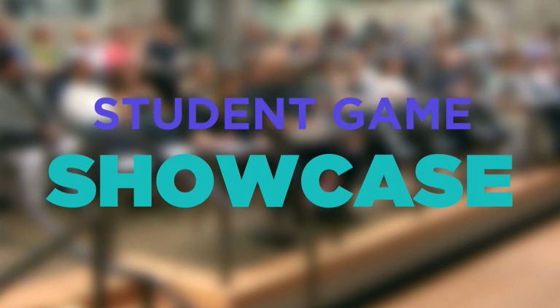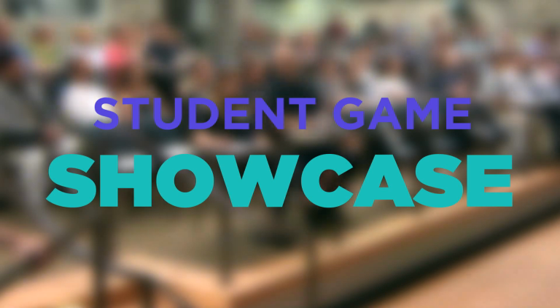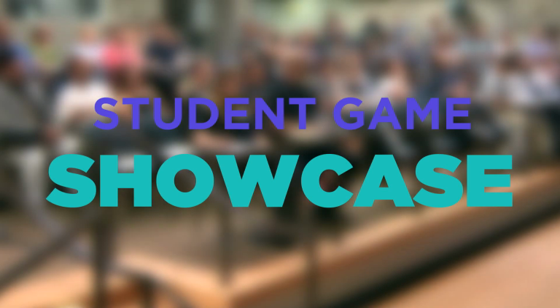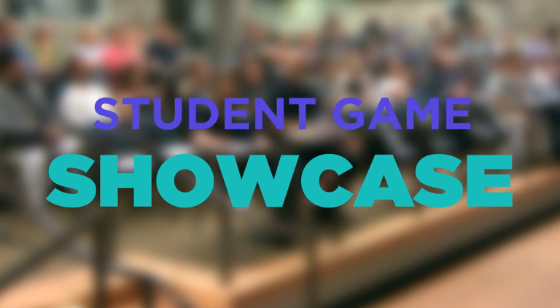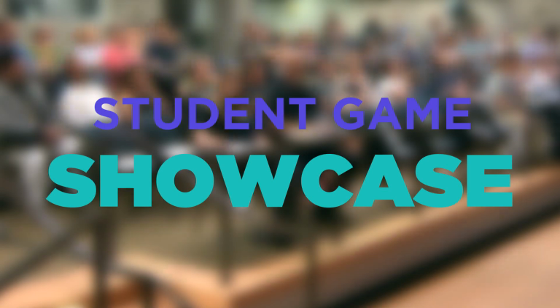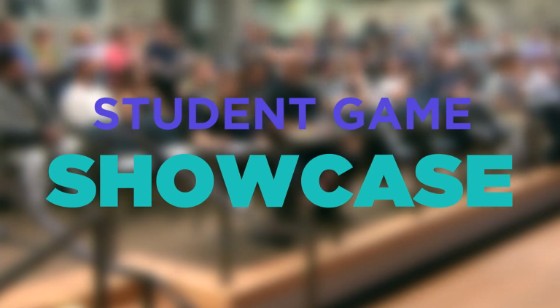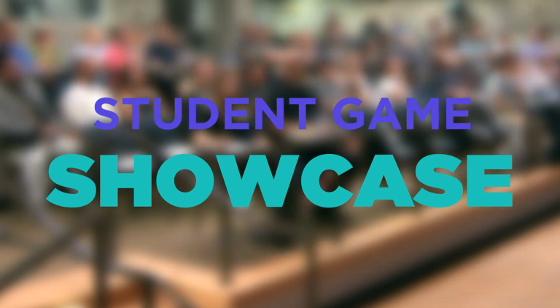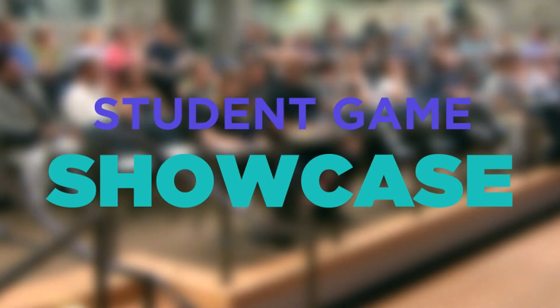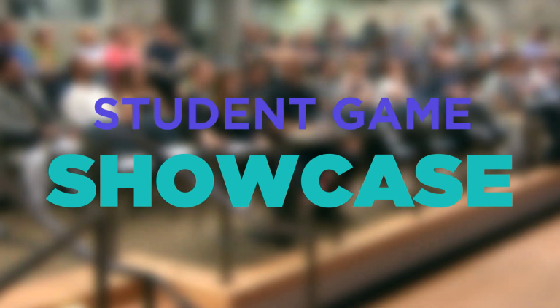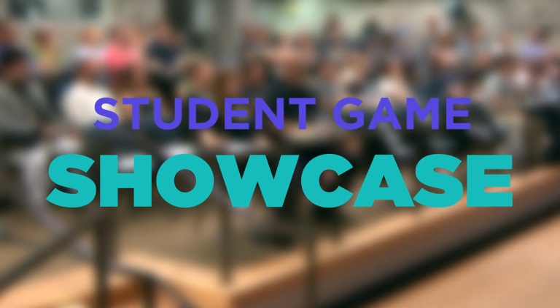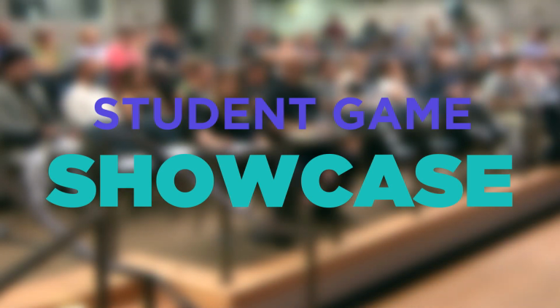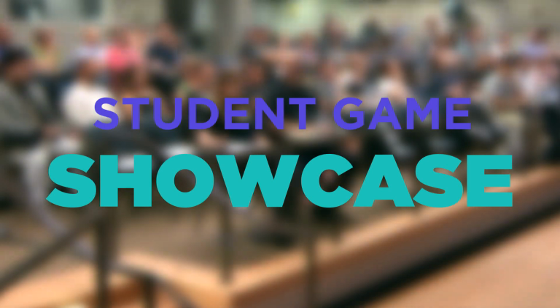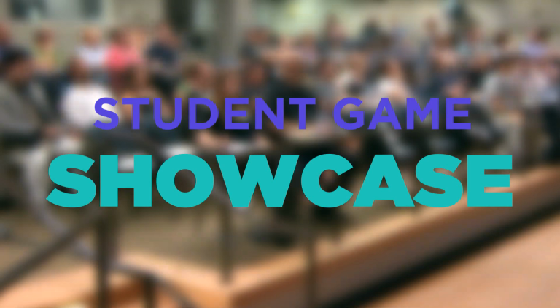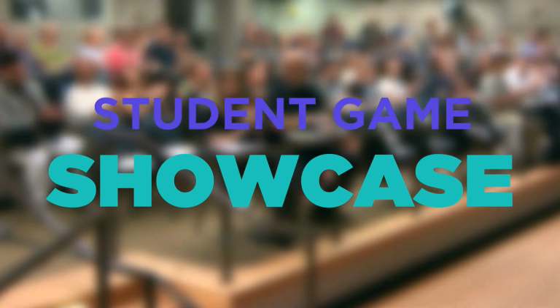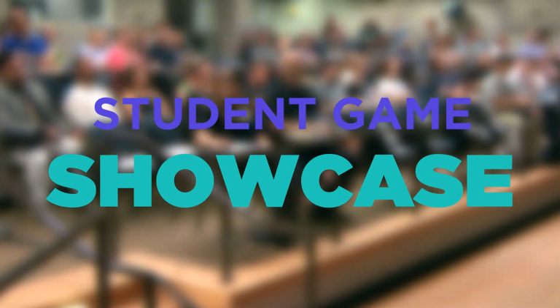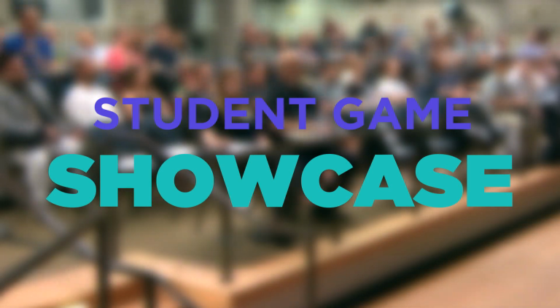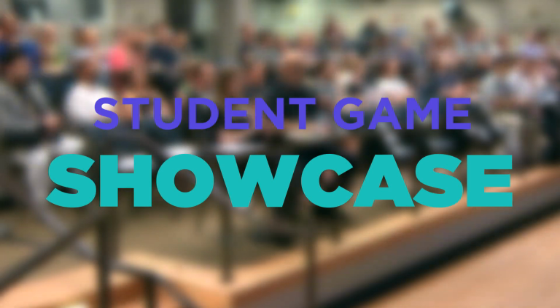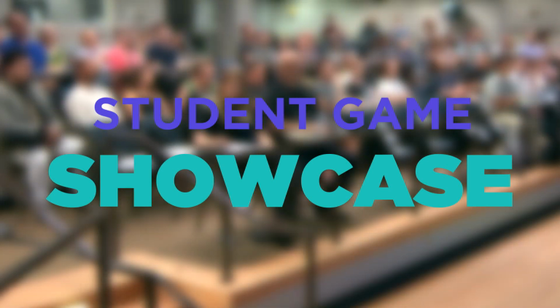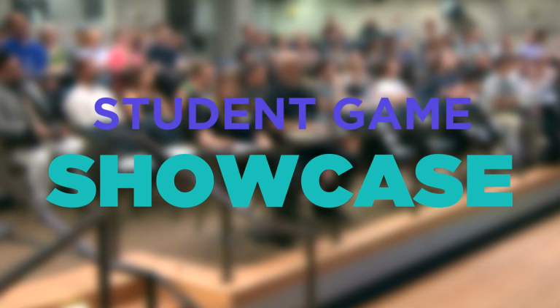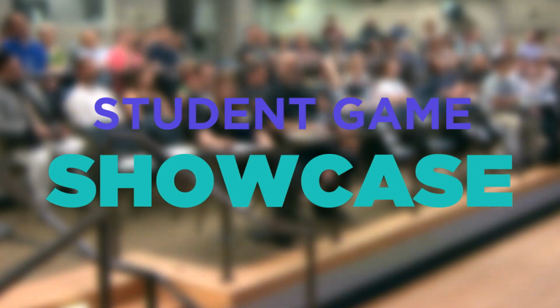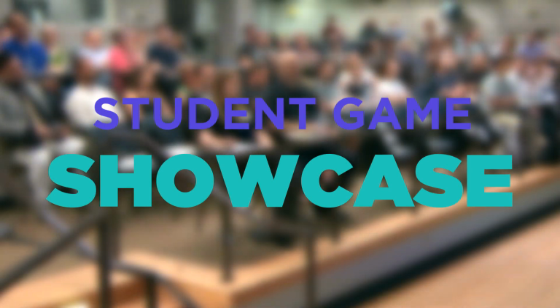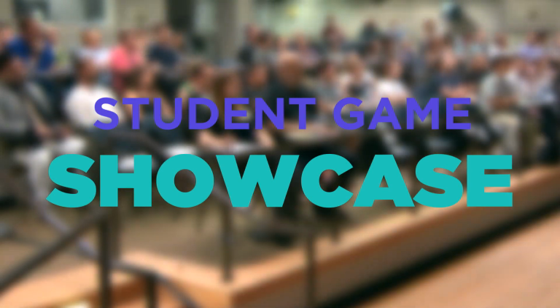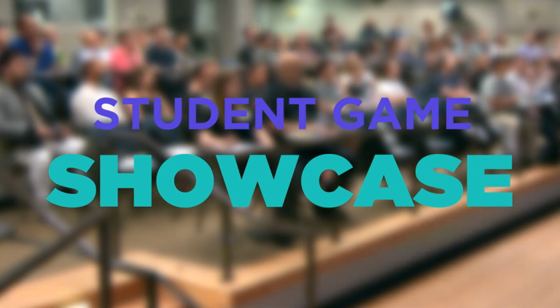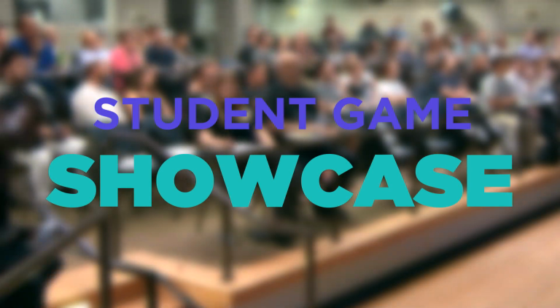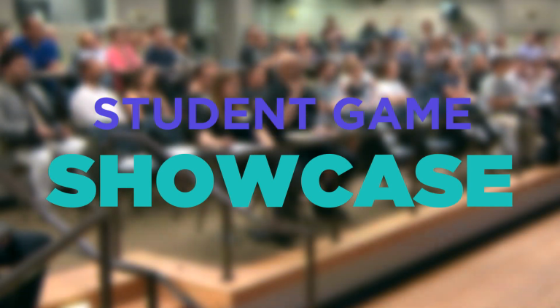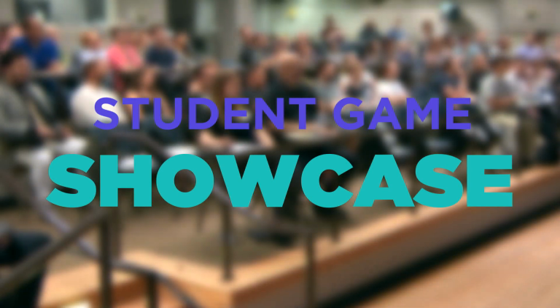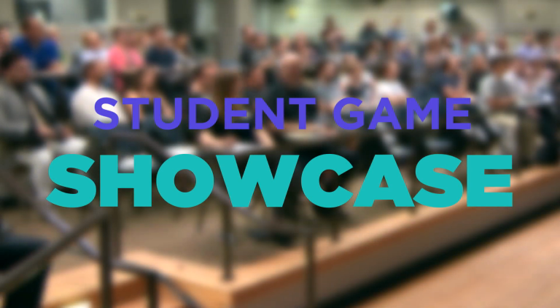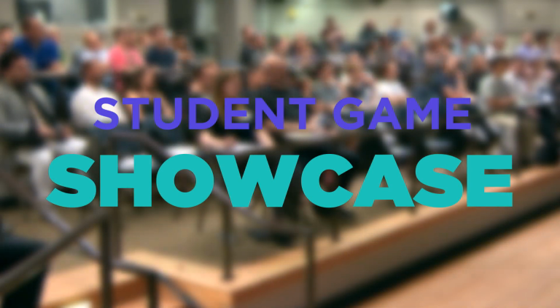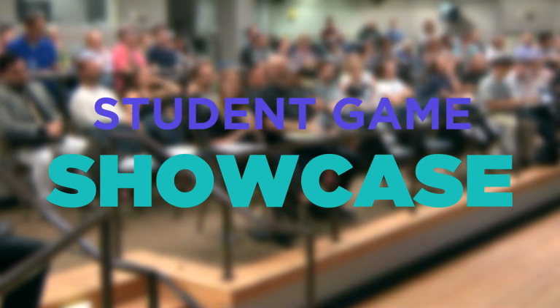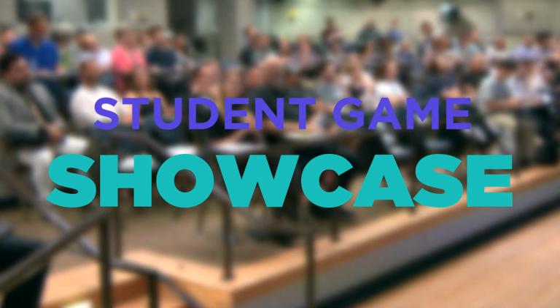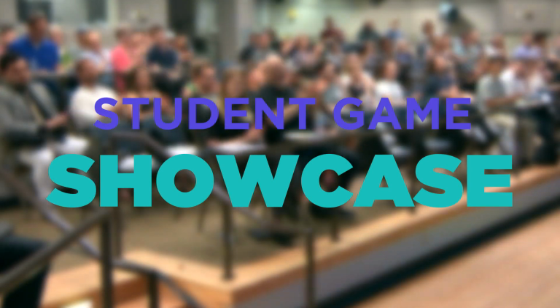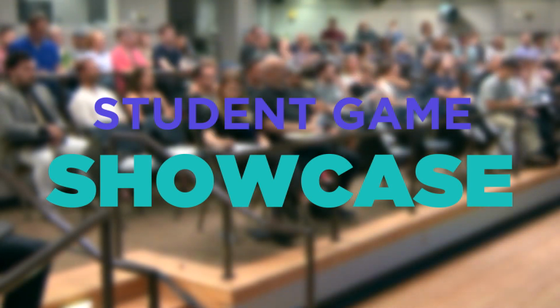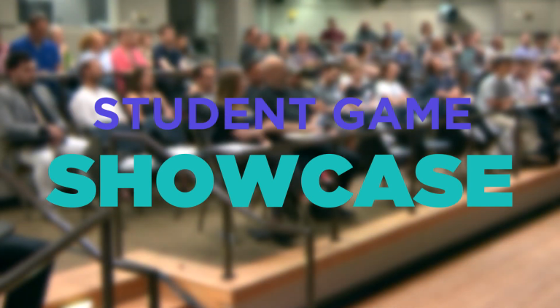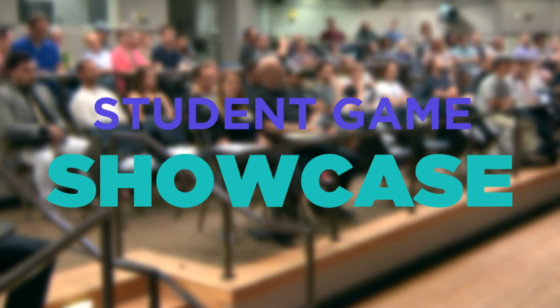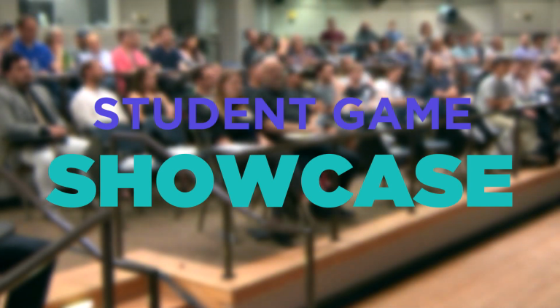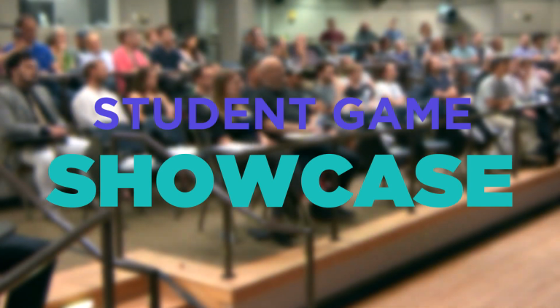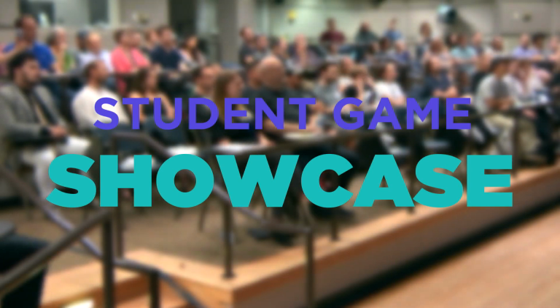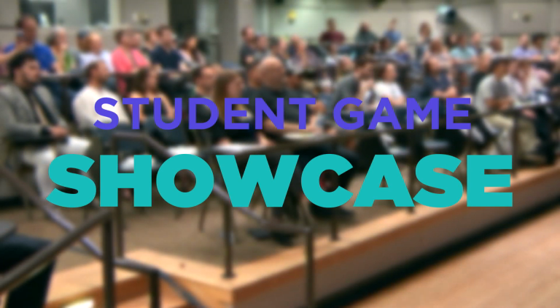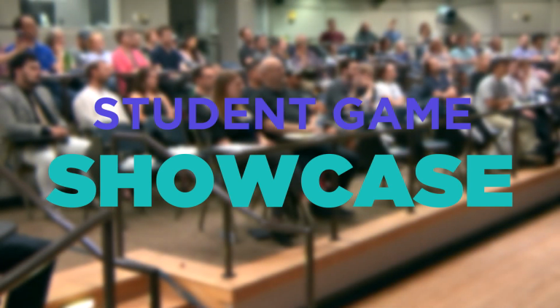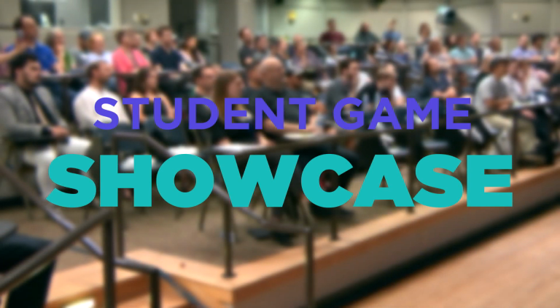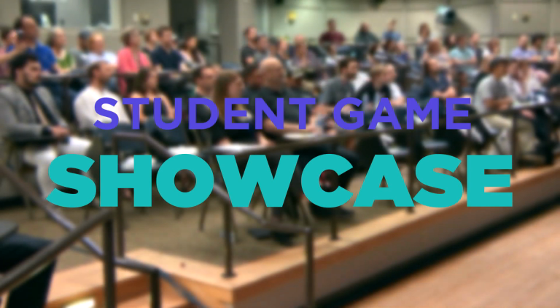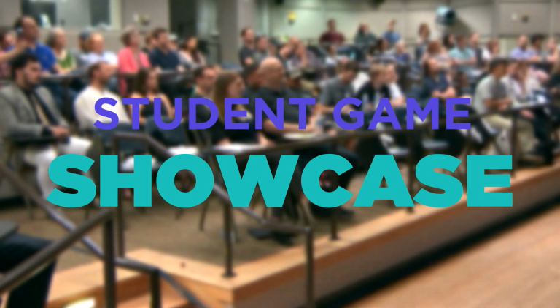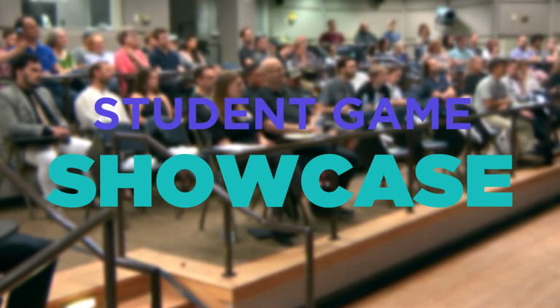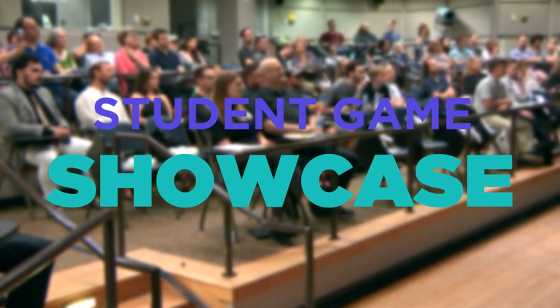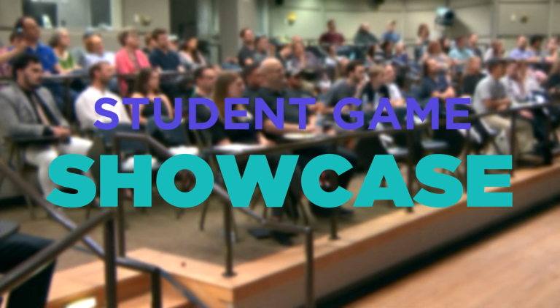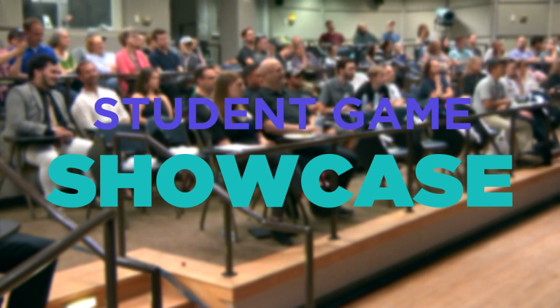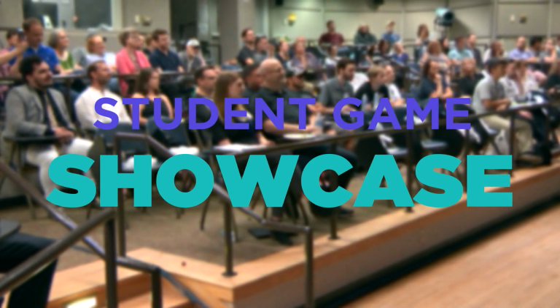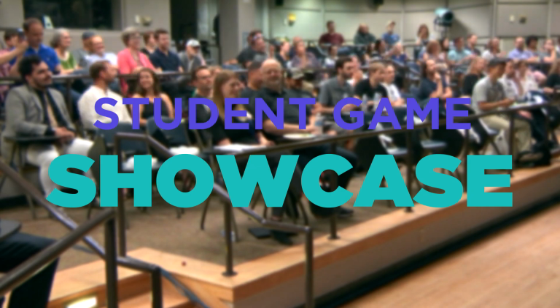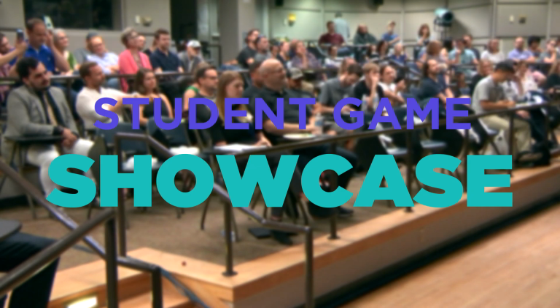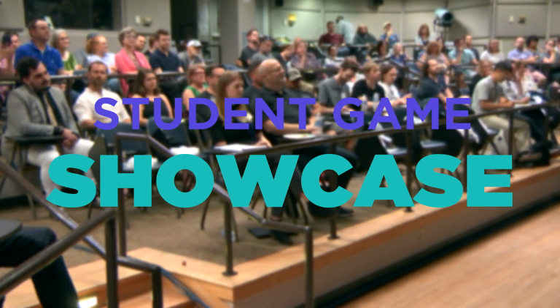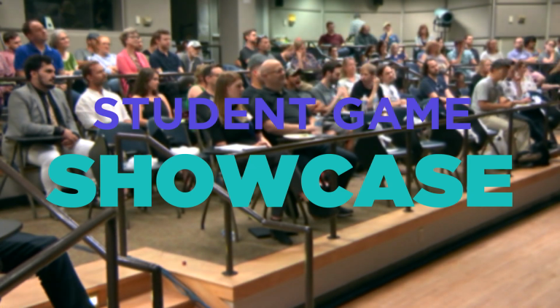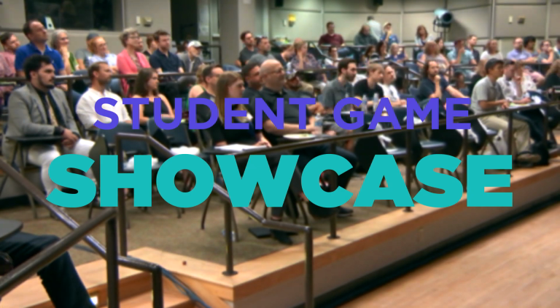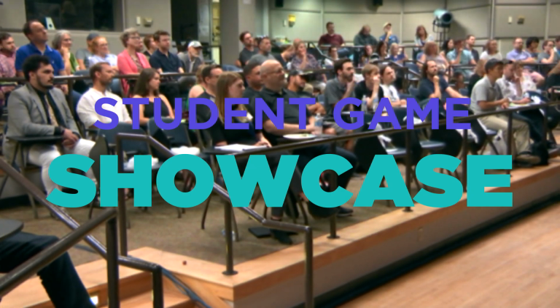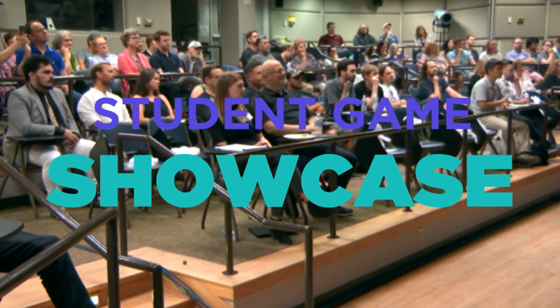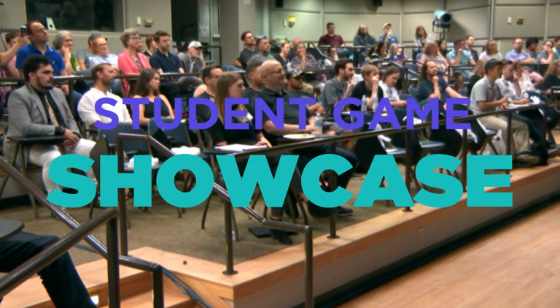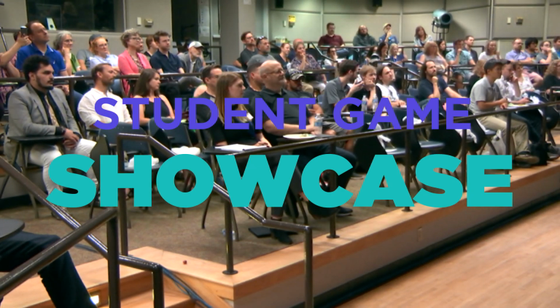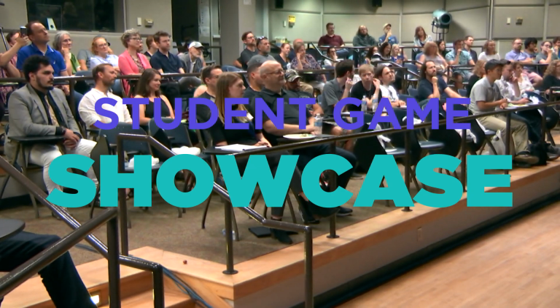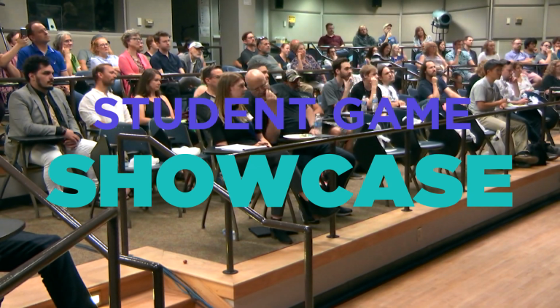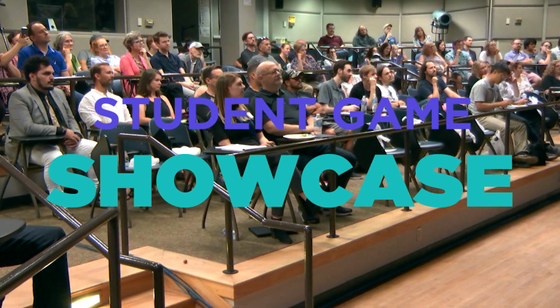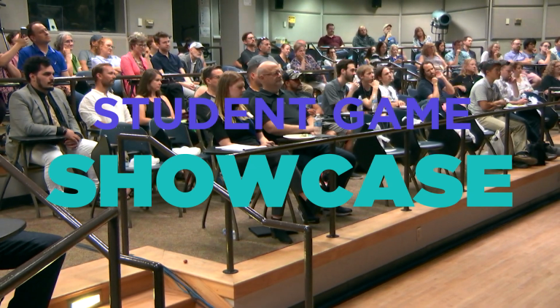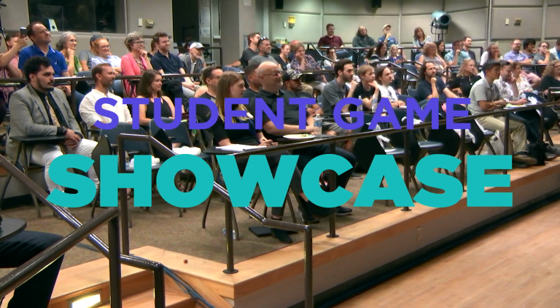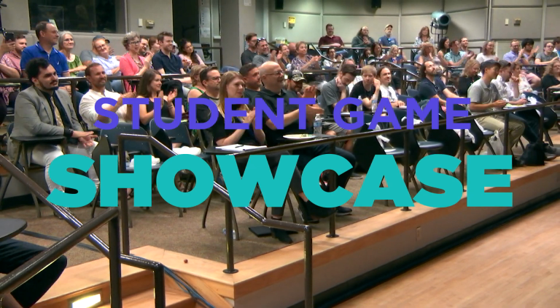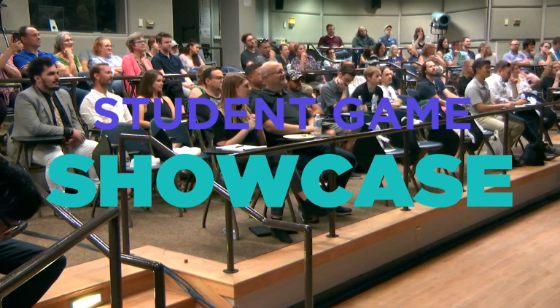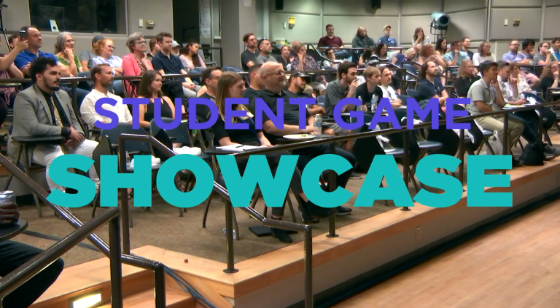Today we have four games that we're going to be showing you, produced by students. They did that in their capstone class.